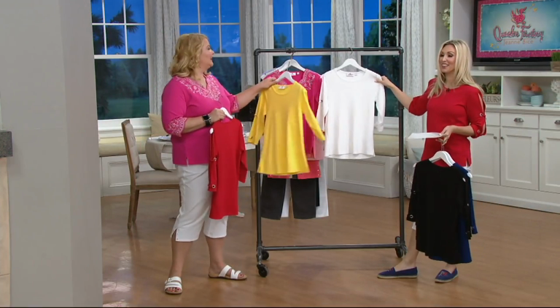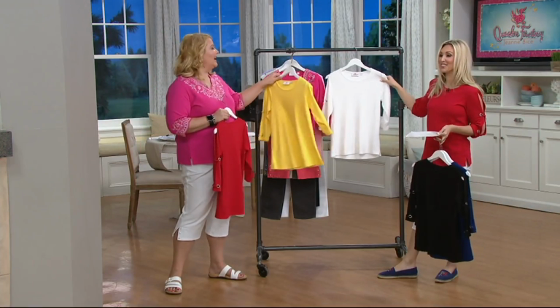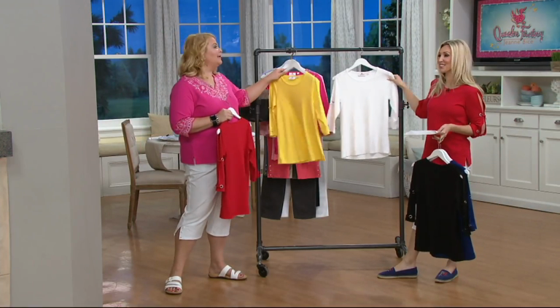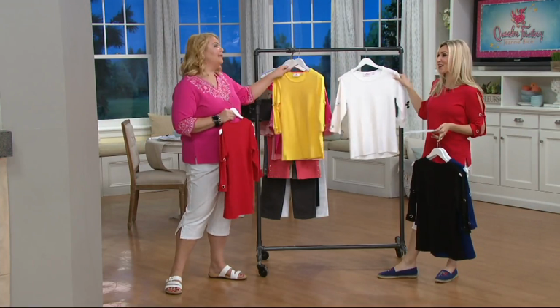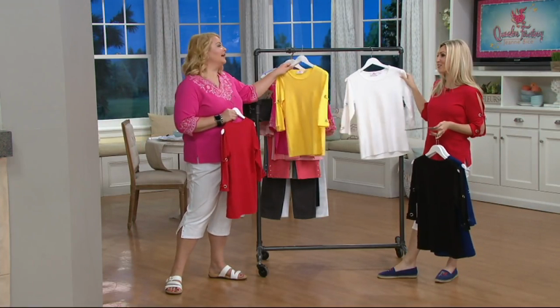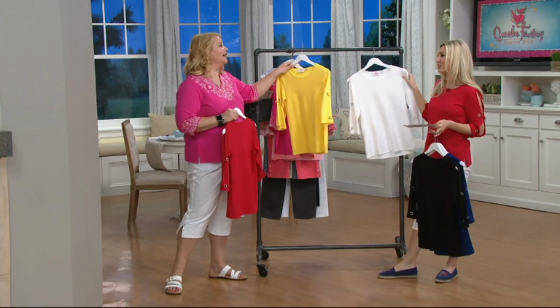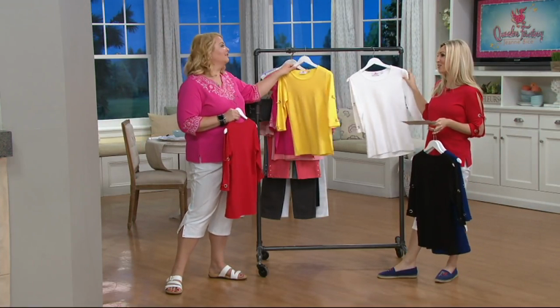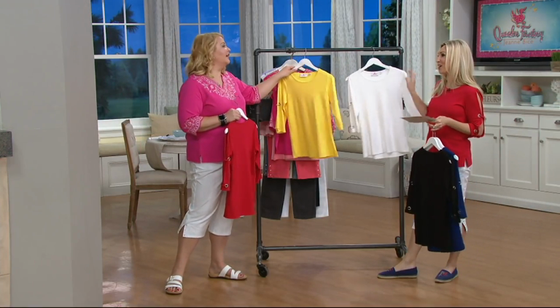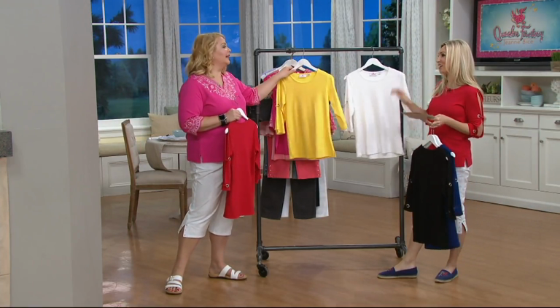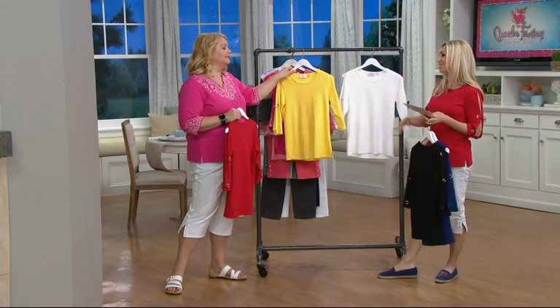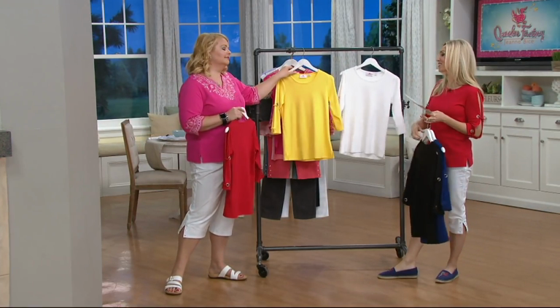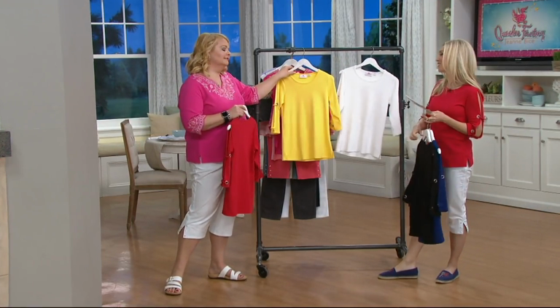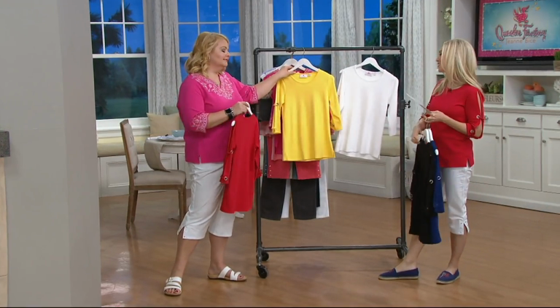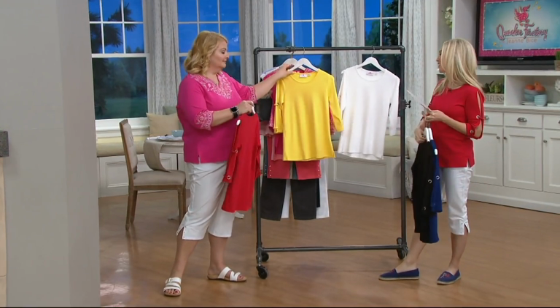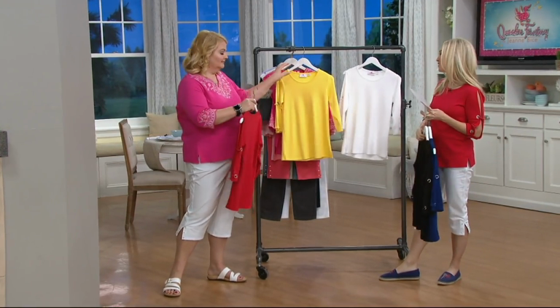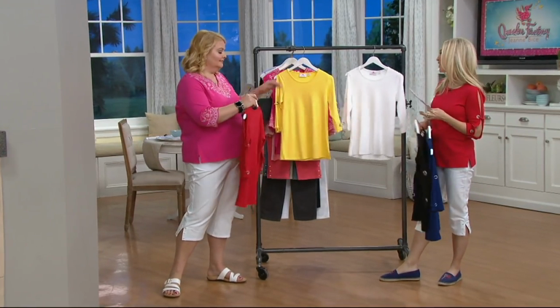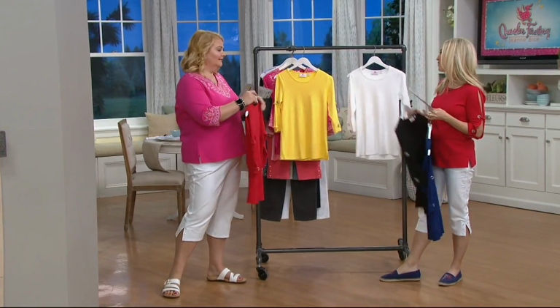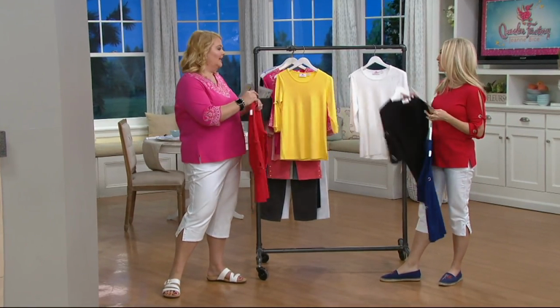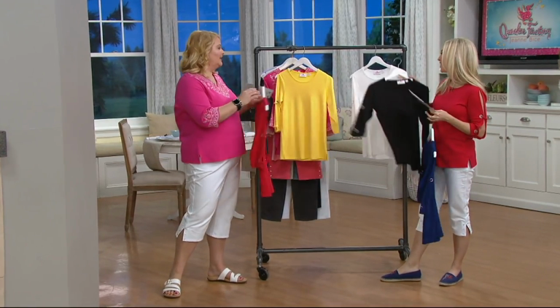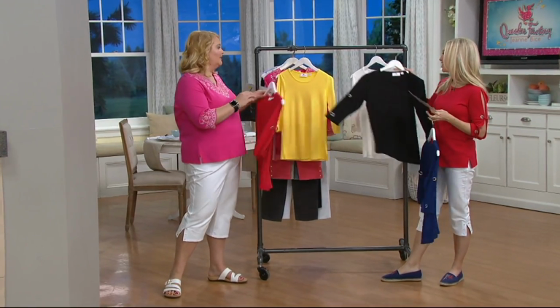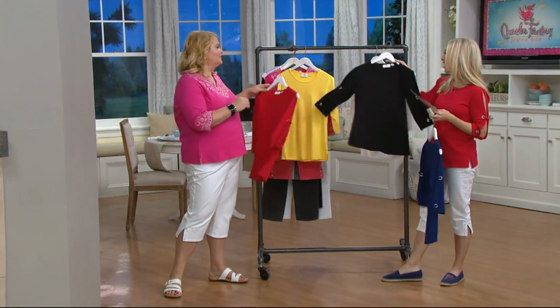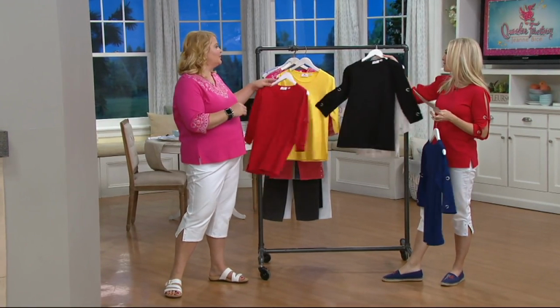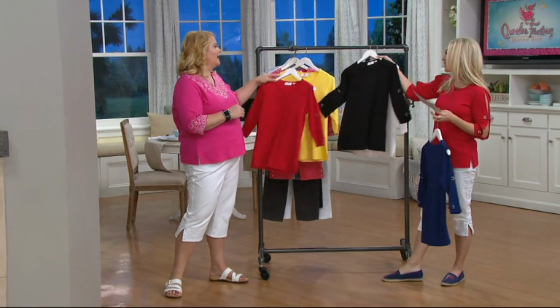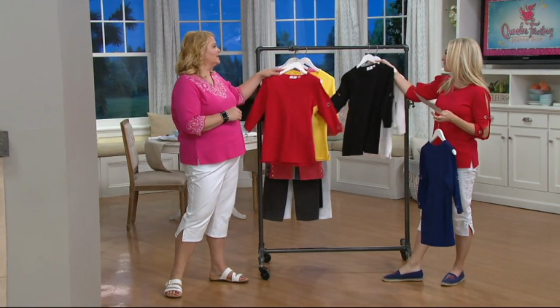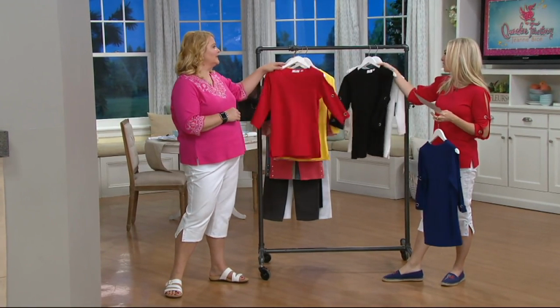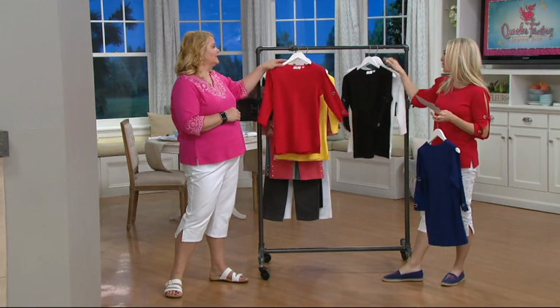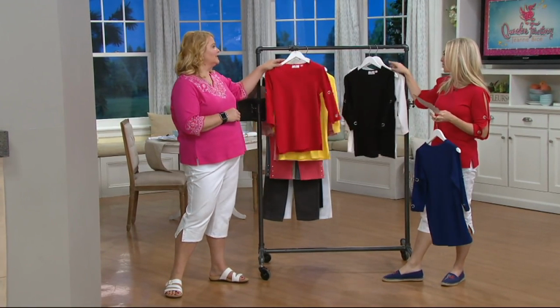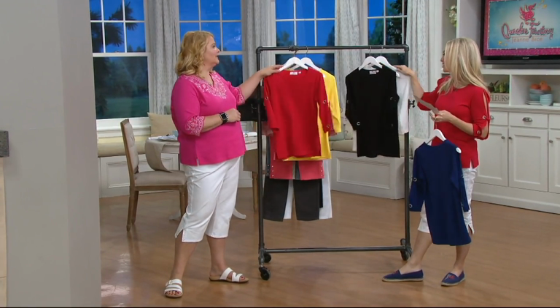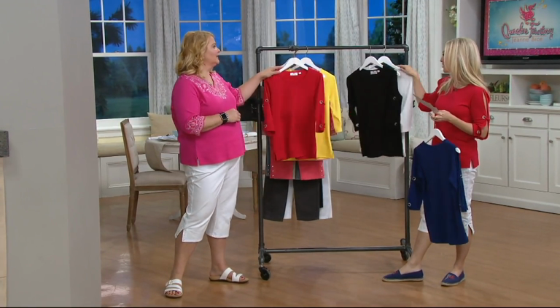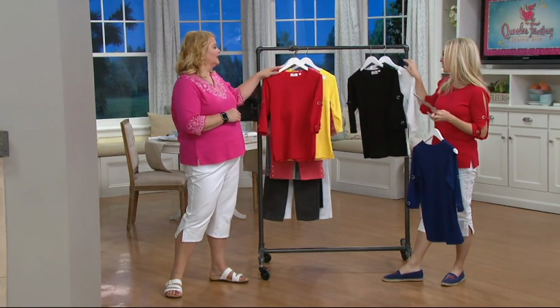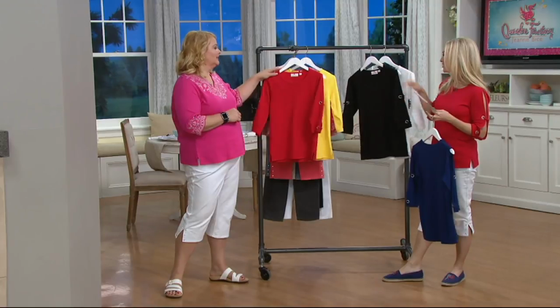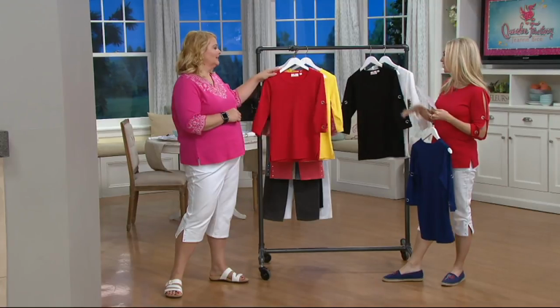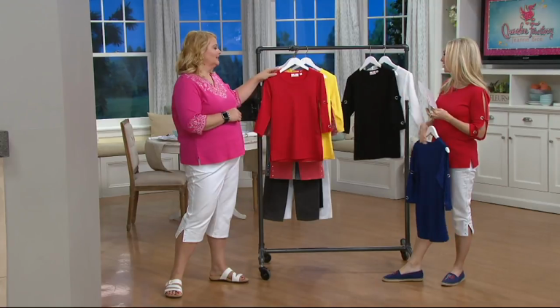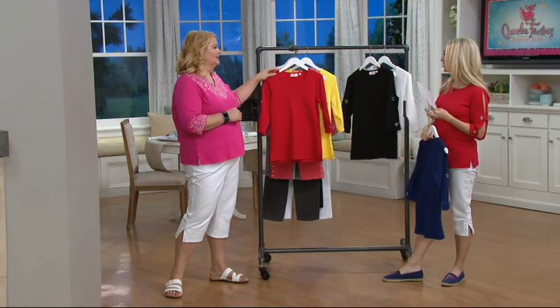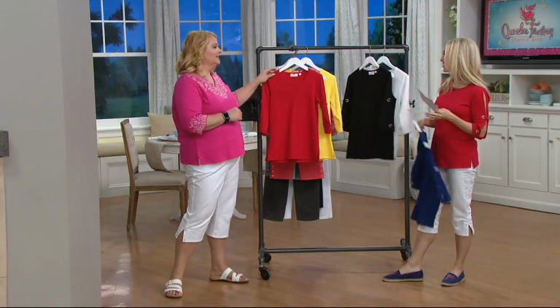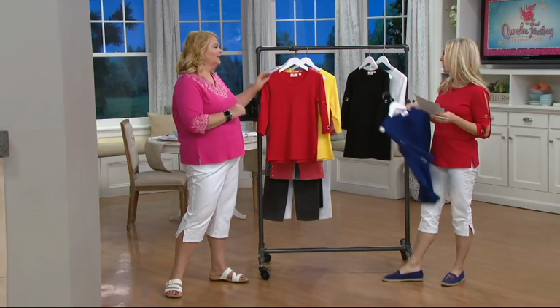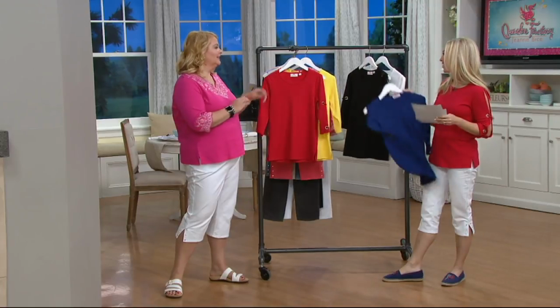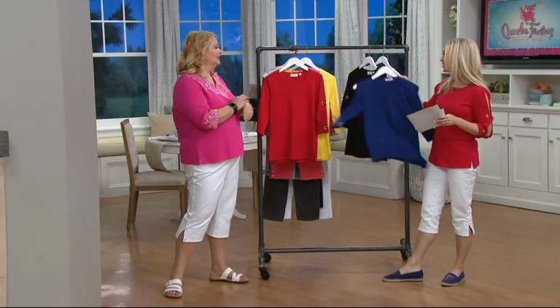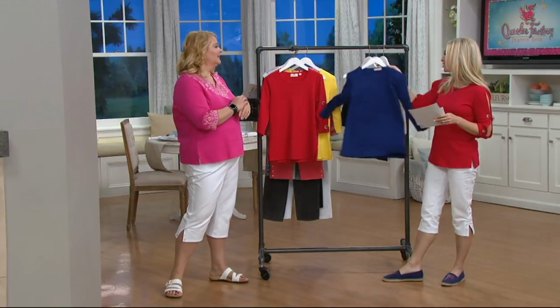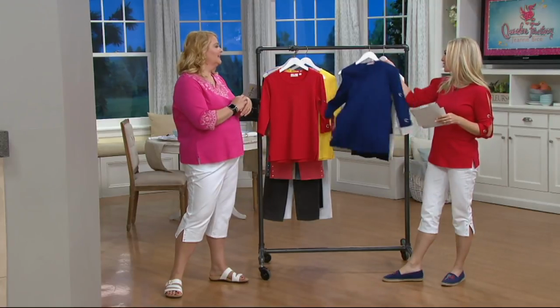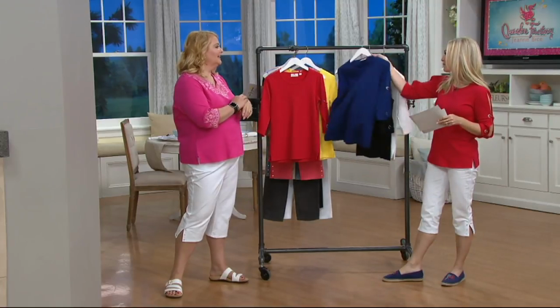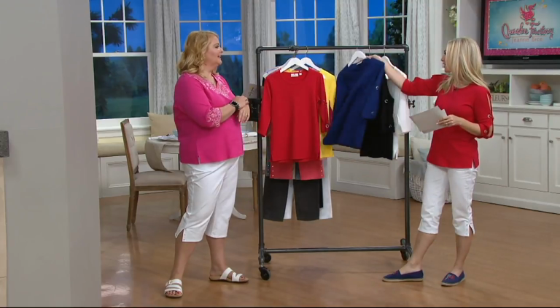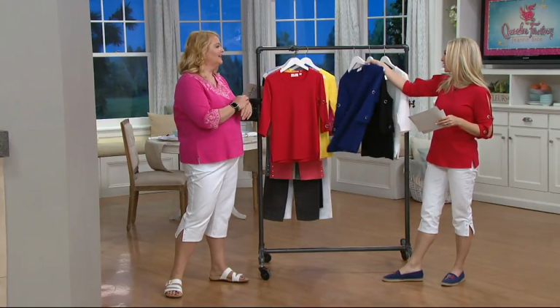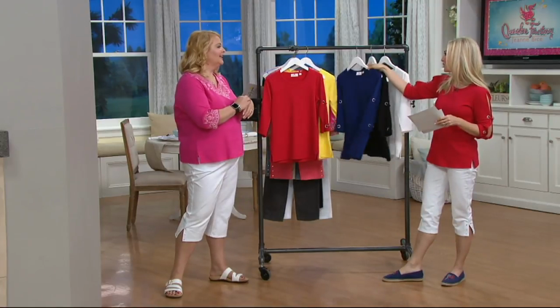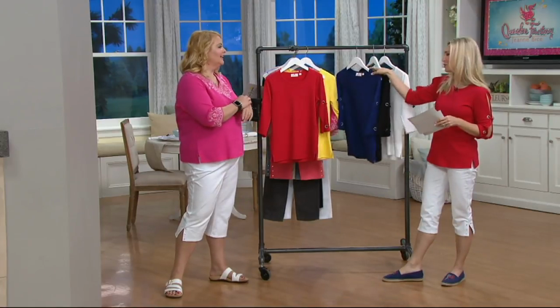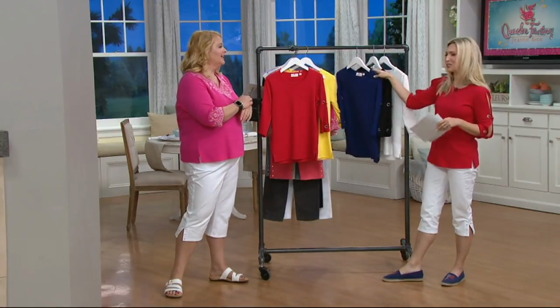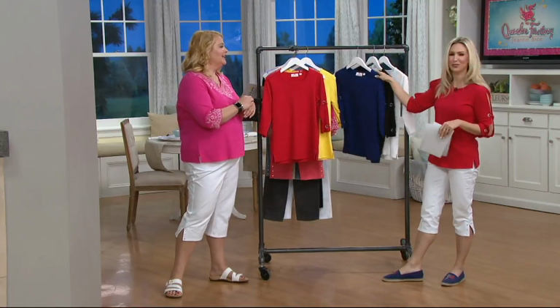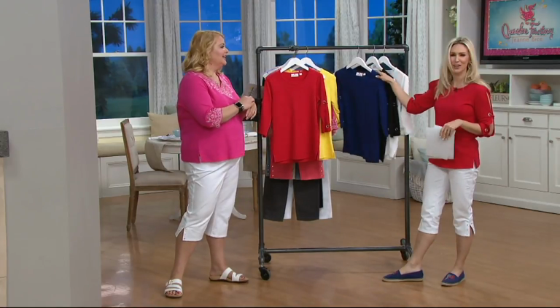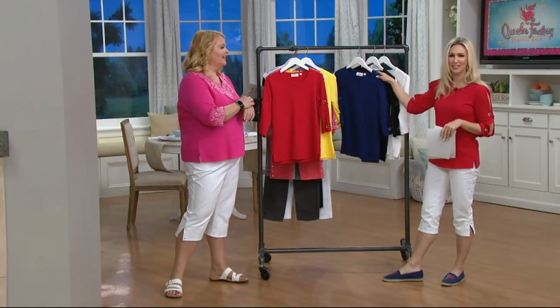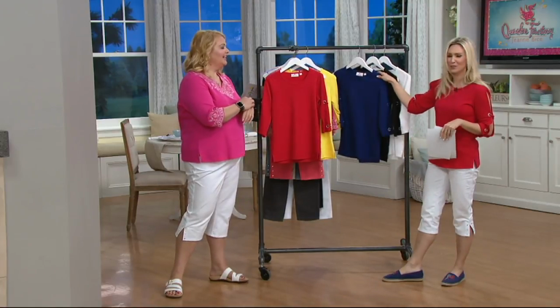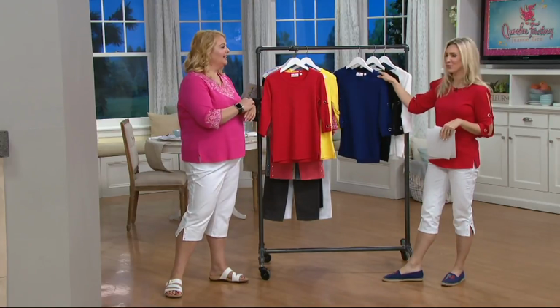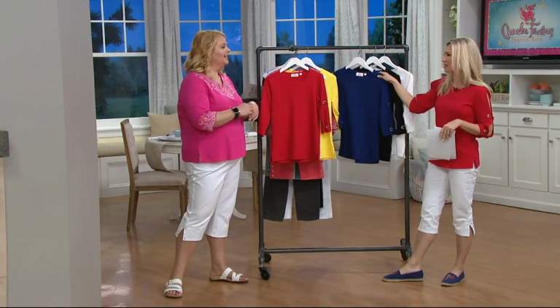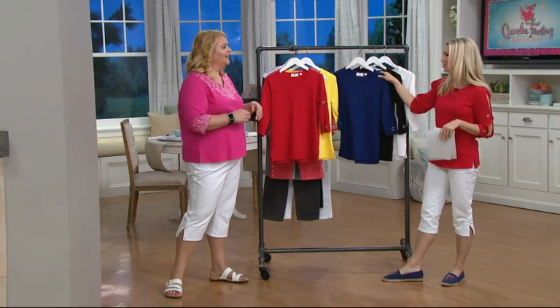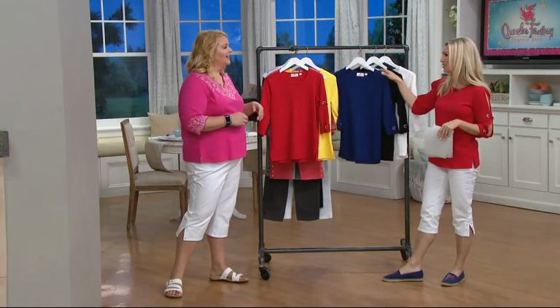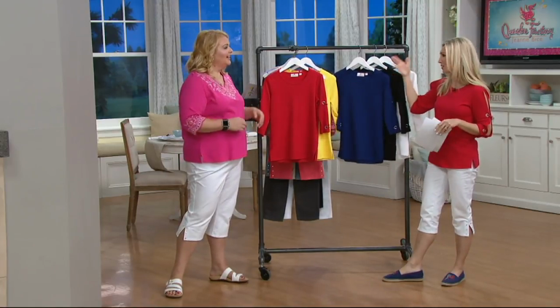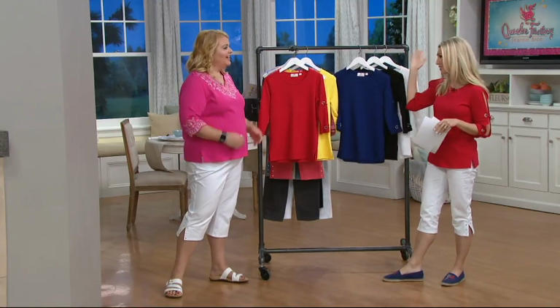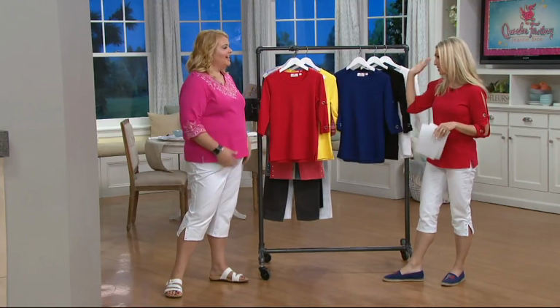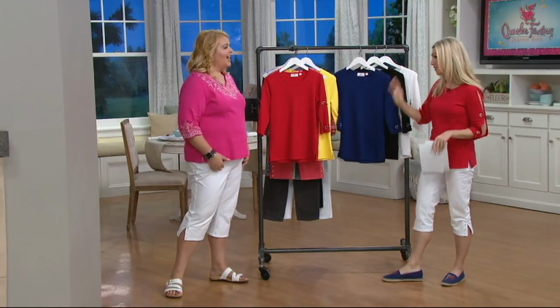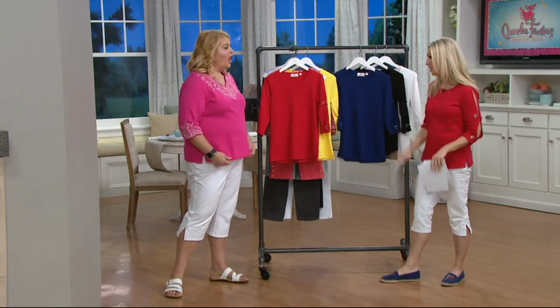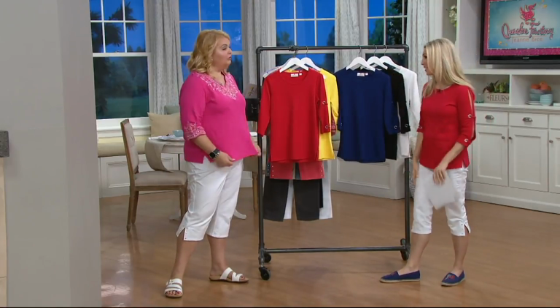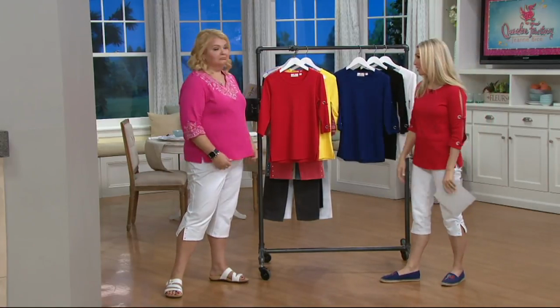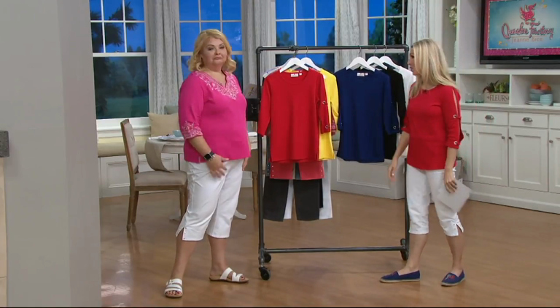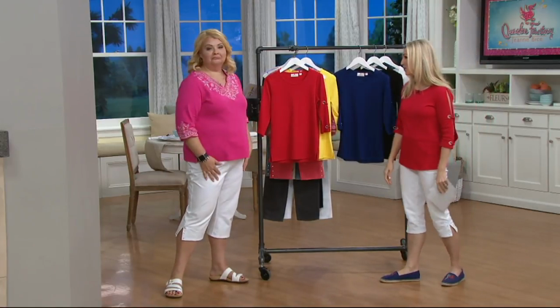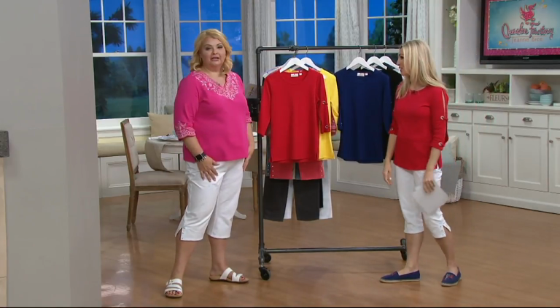I lived in the South for a little while — sometimes the accent comes out, which is funny because I'm from Minnesota. I lost the Minnesota accent. So go figure.